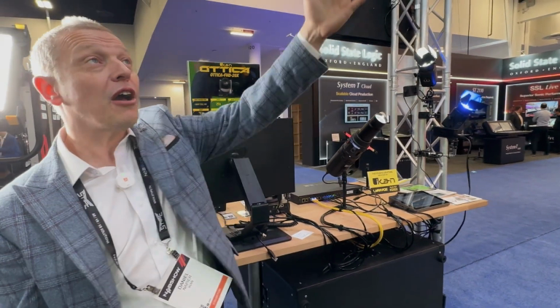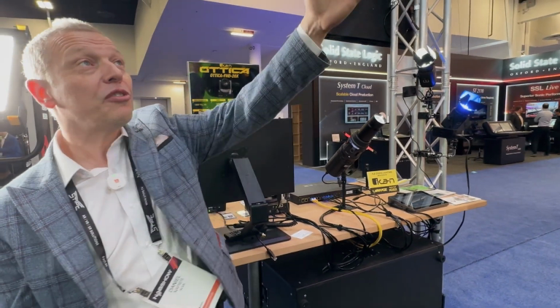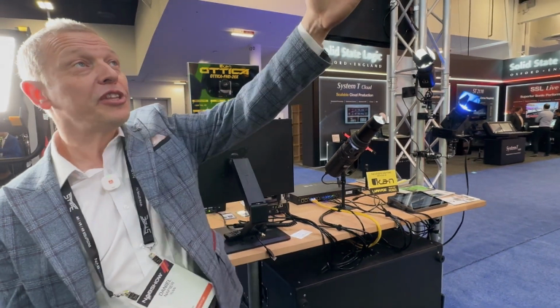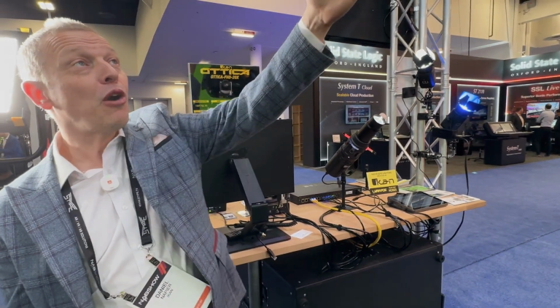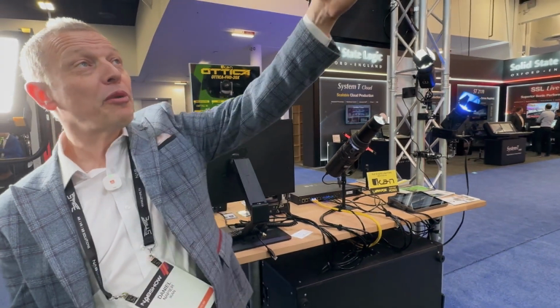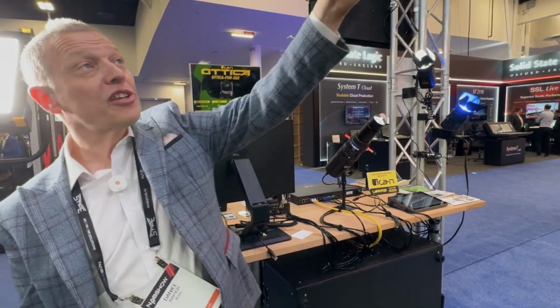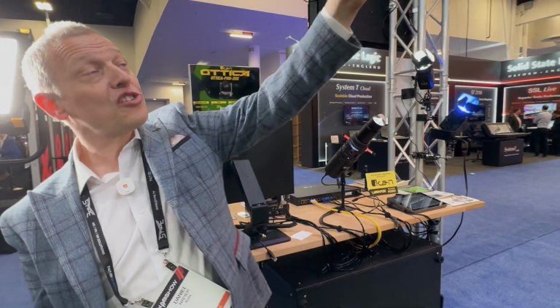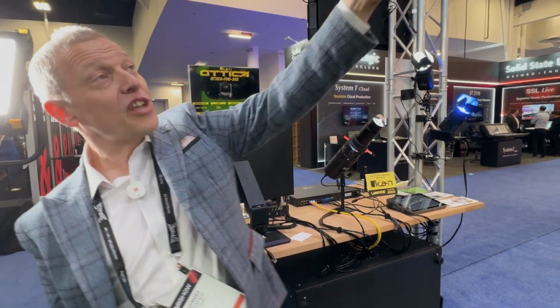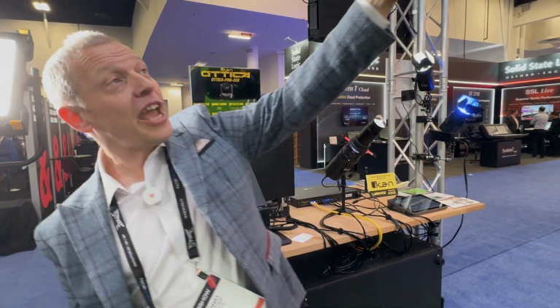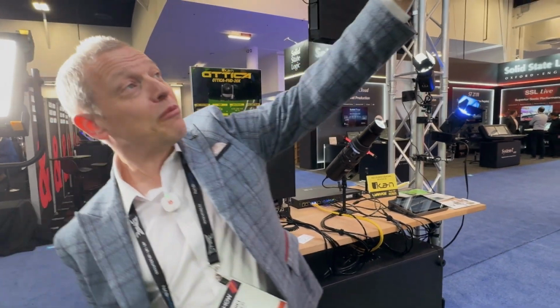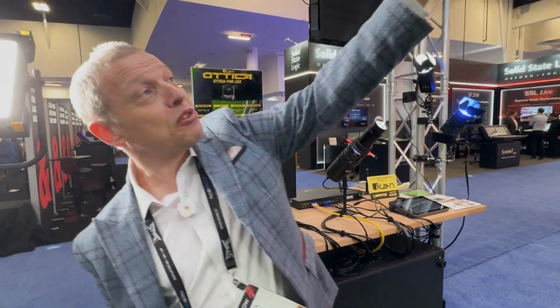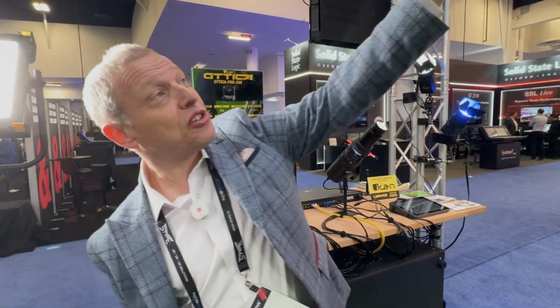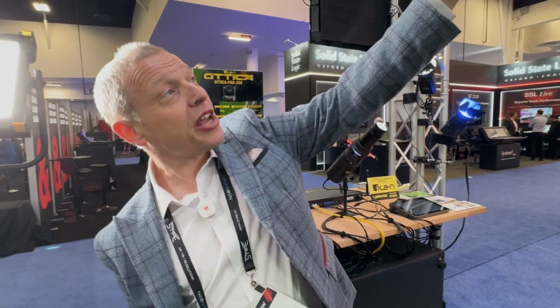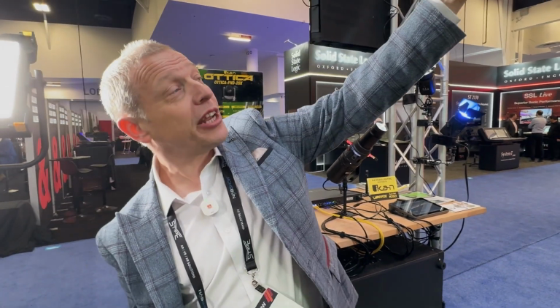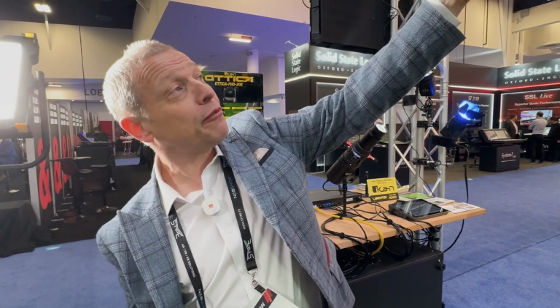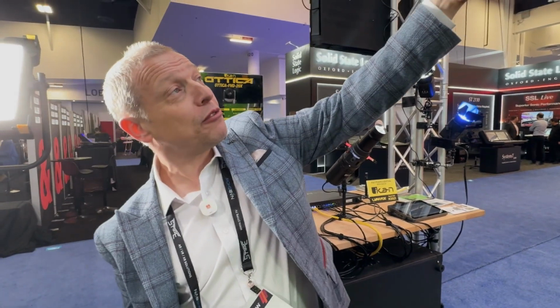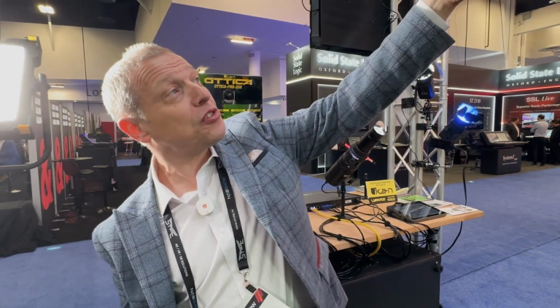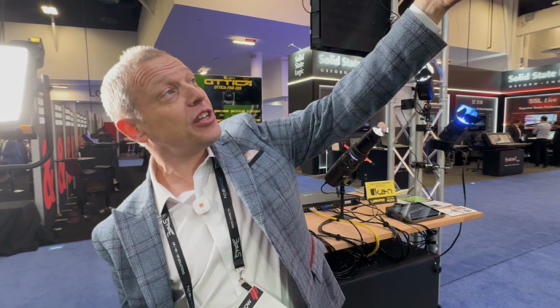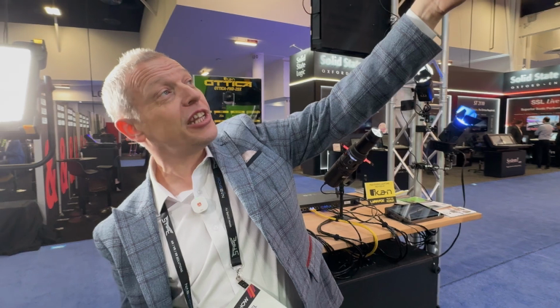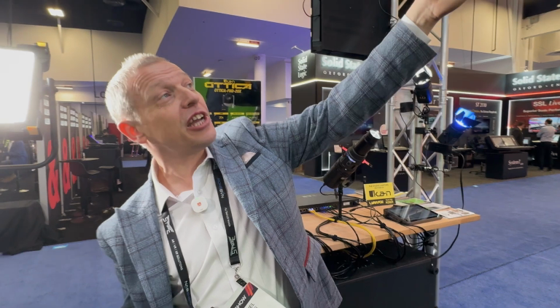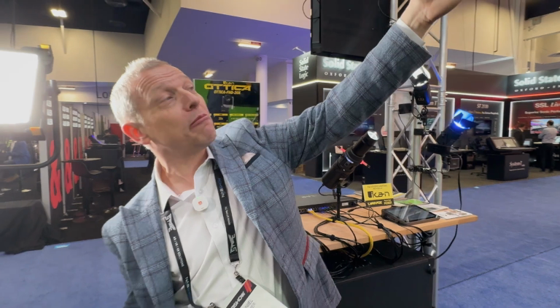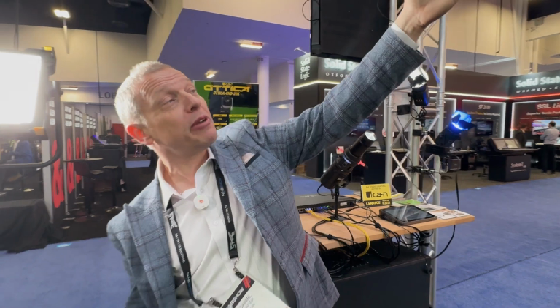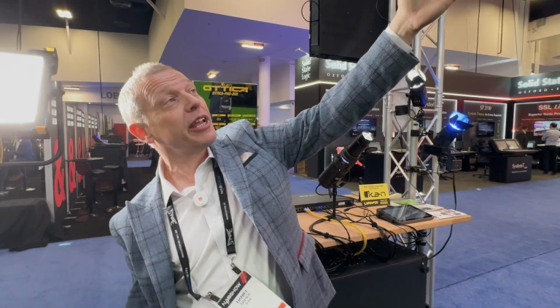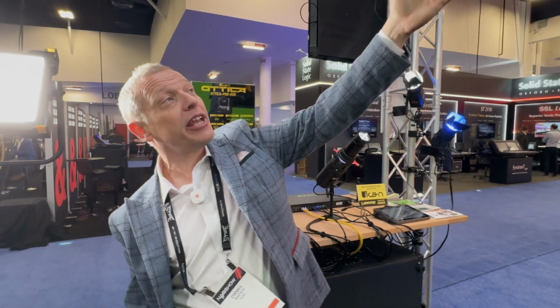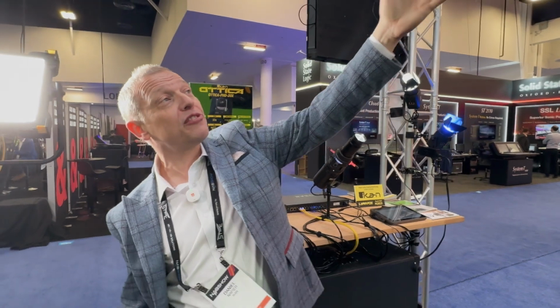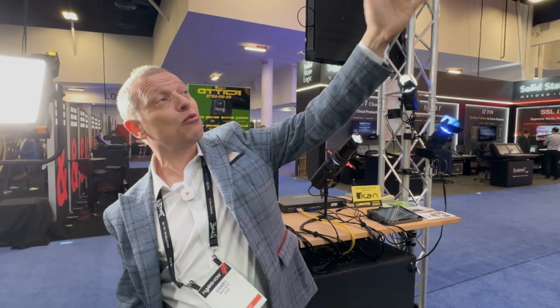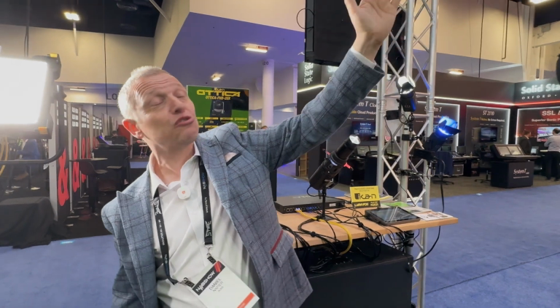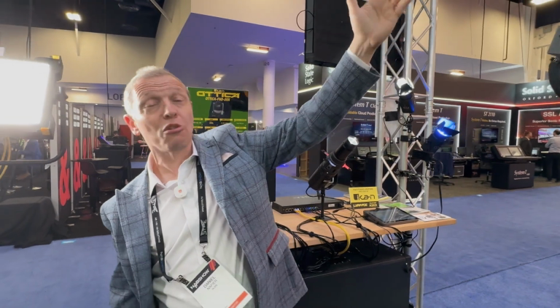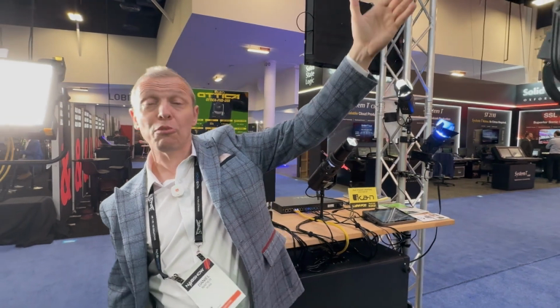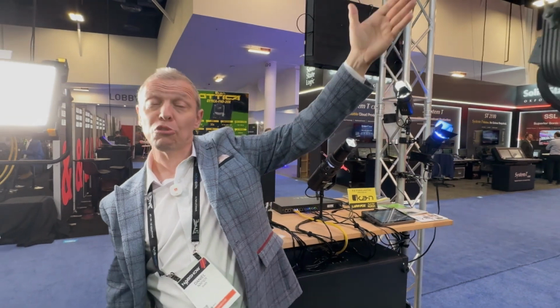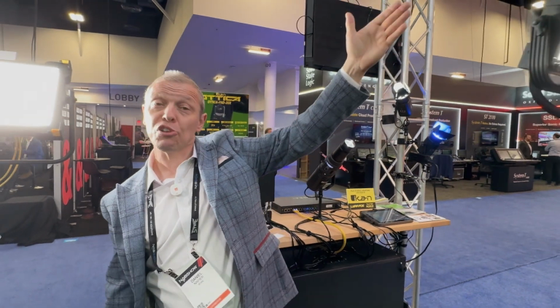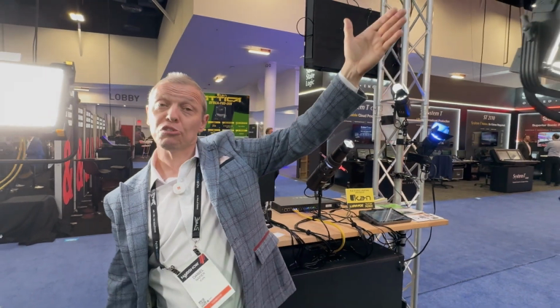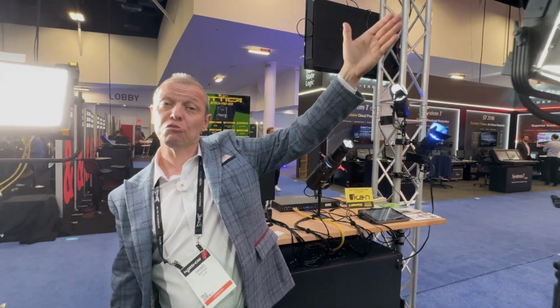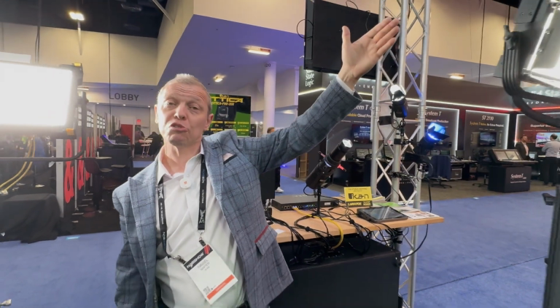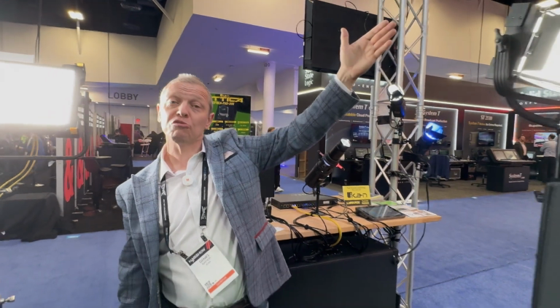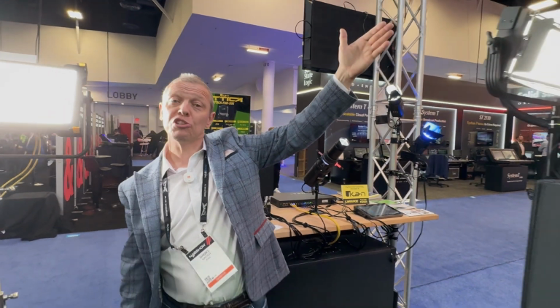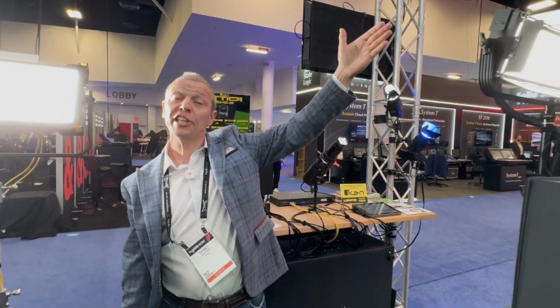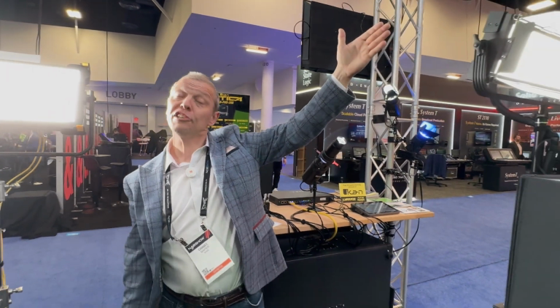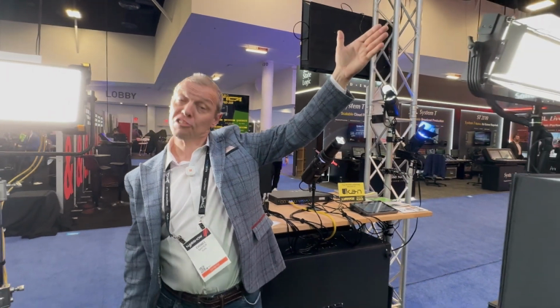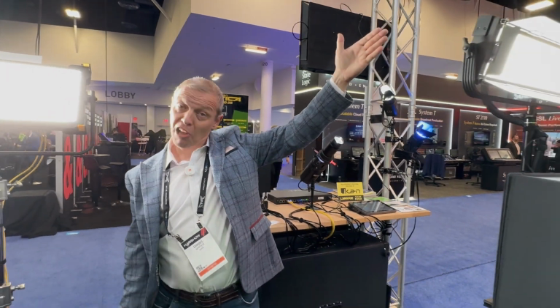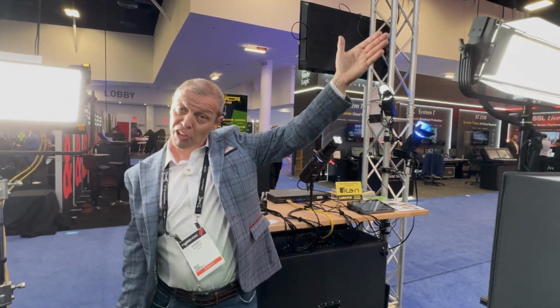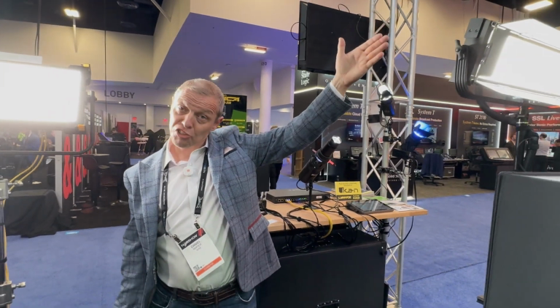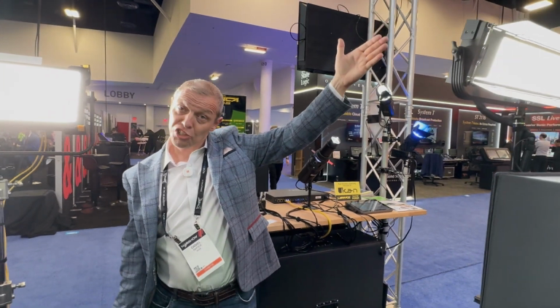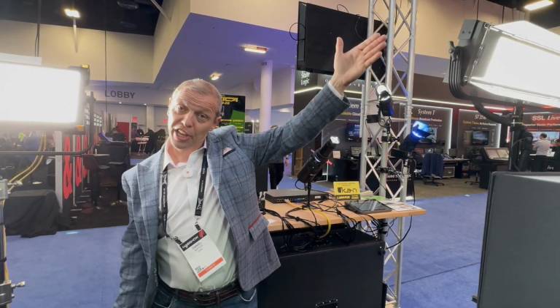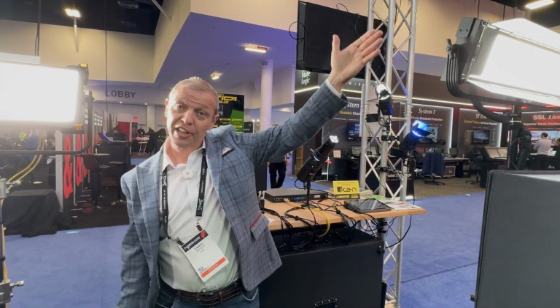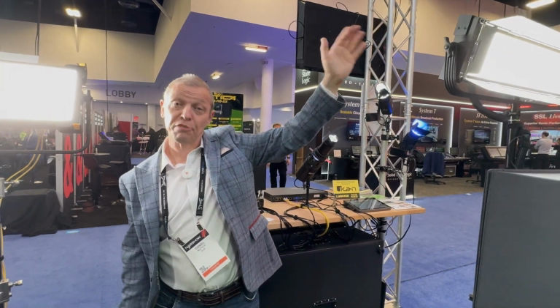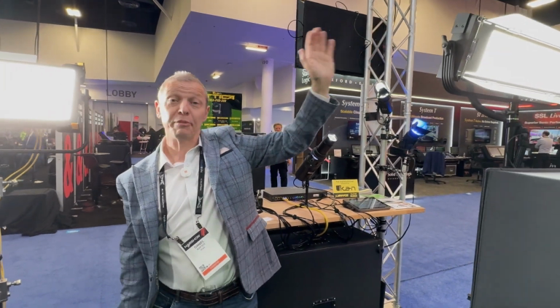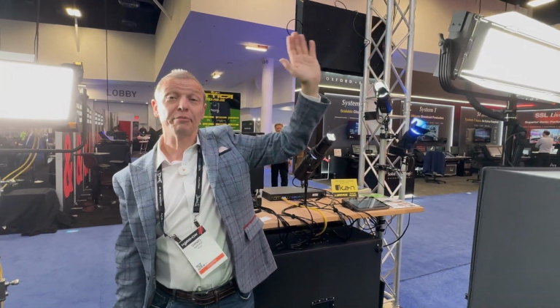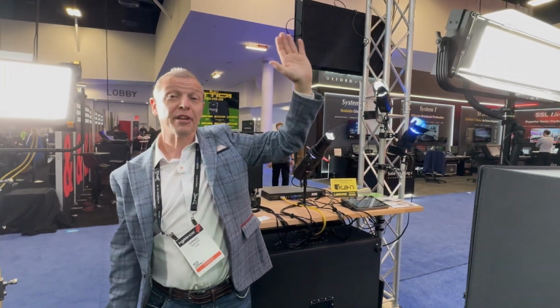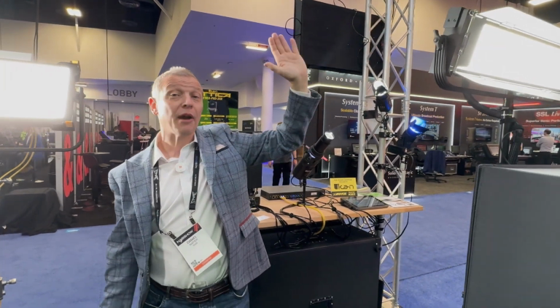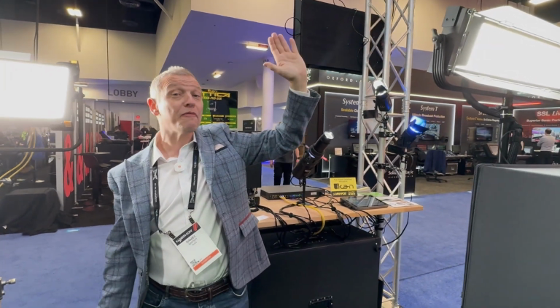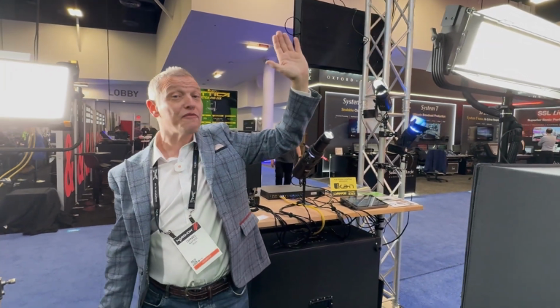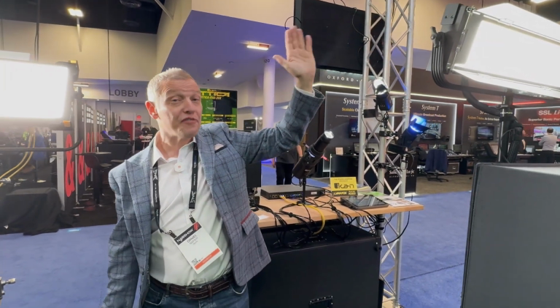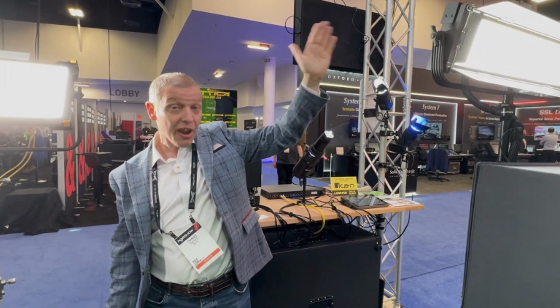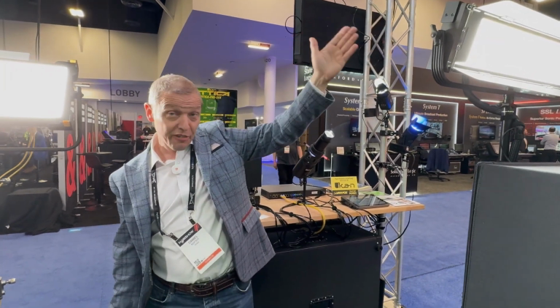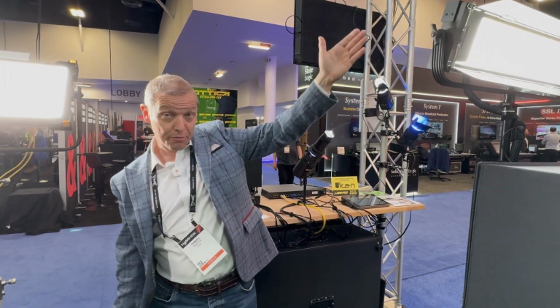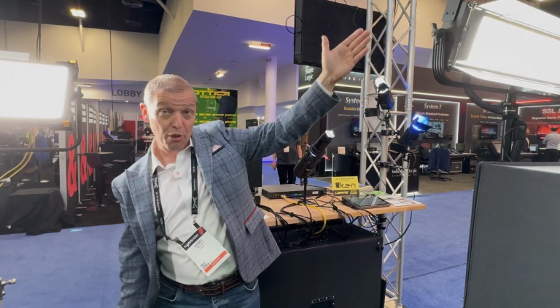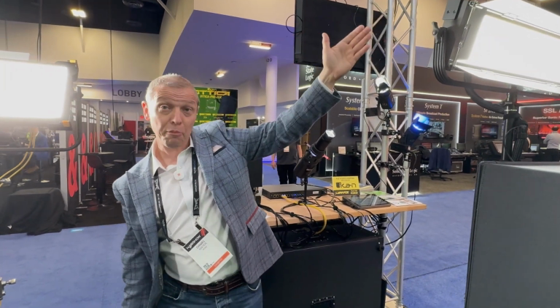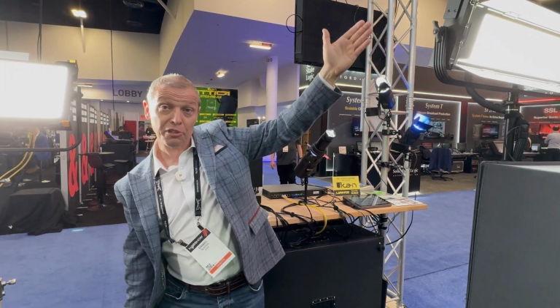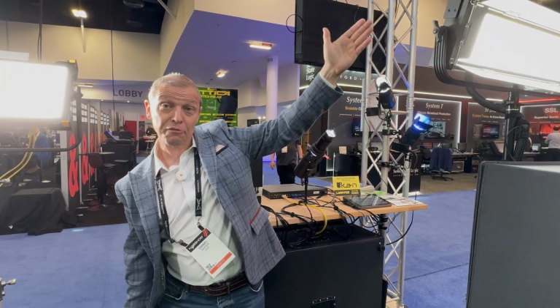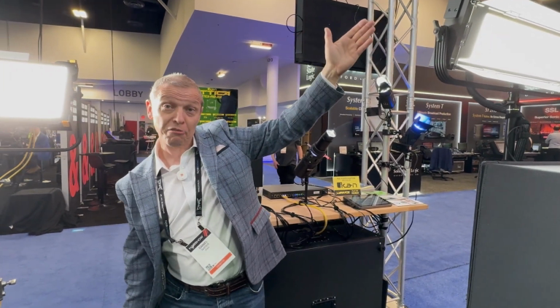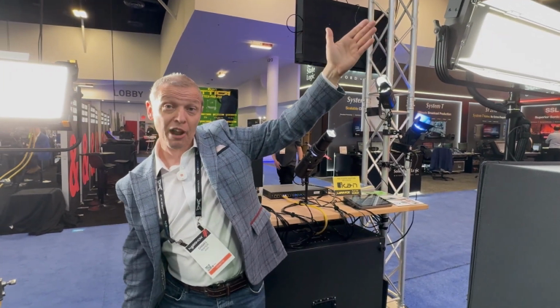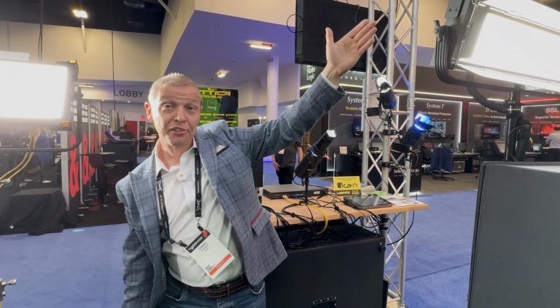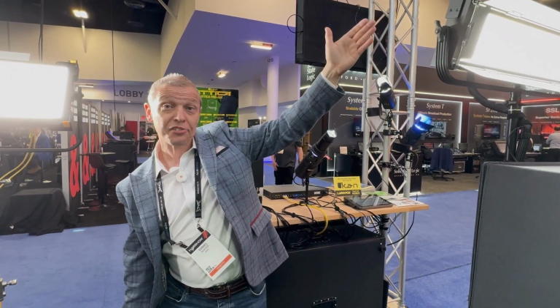The LBX10, which is hanging from the ceiling up here, is also a model that was released last year and has become very popular for us.